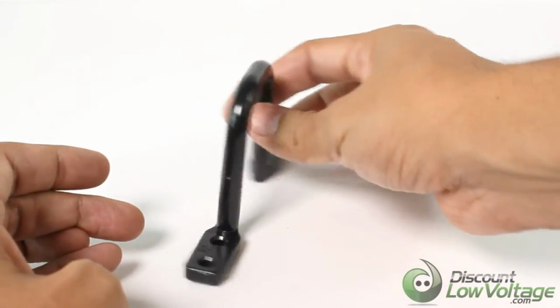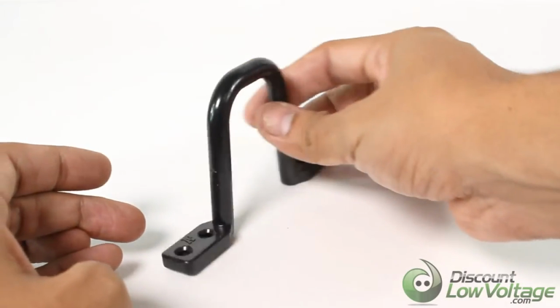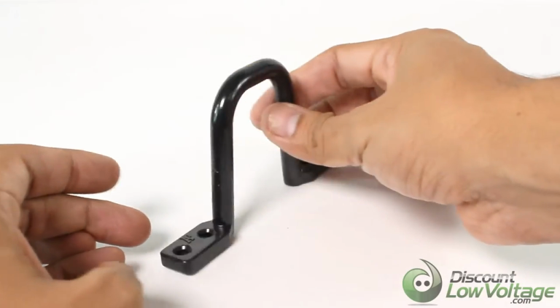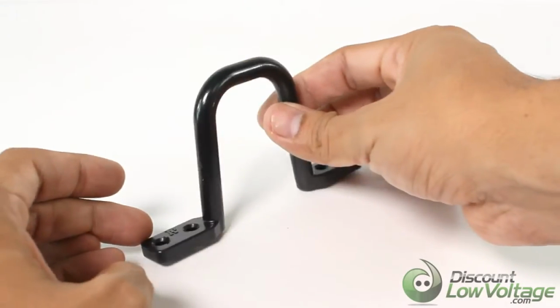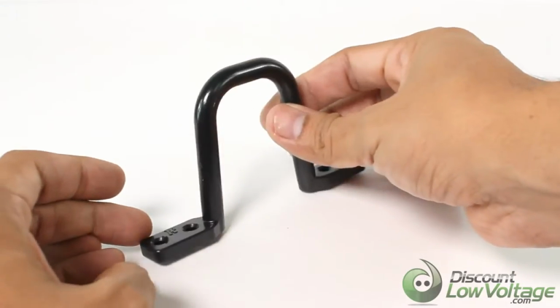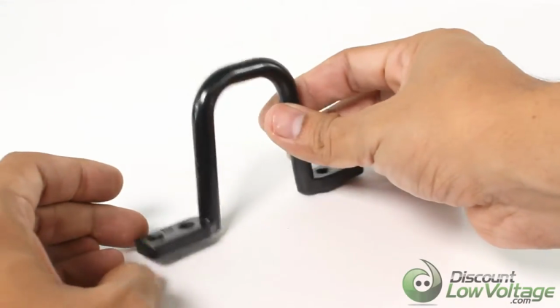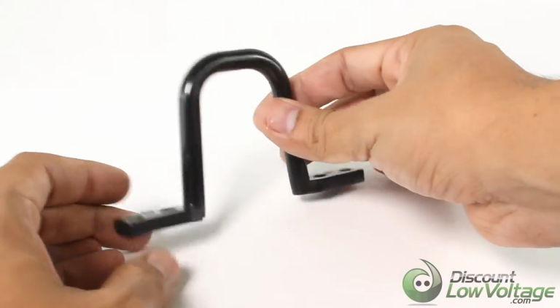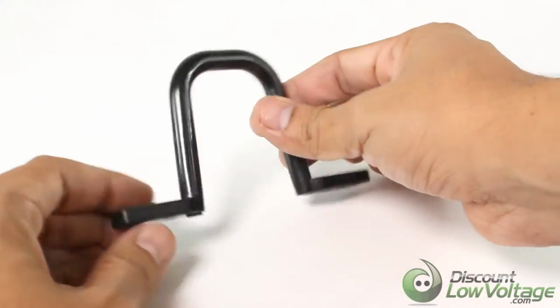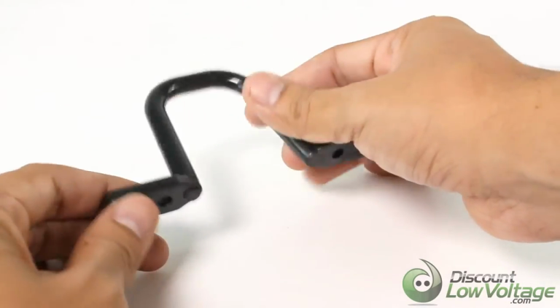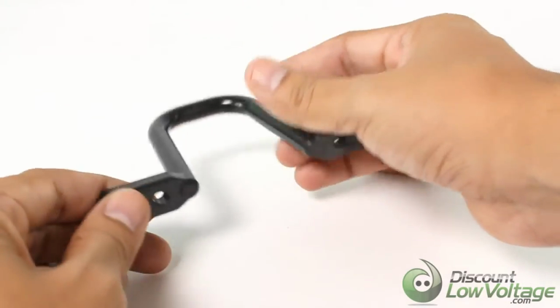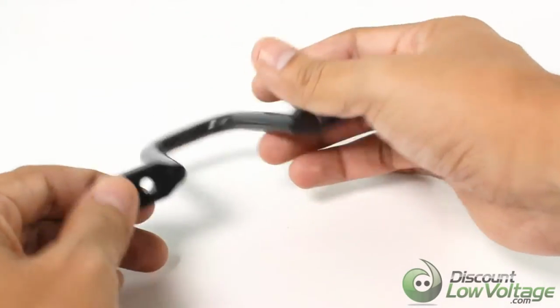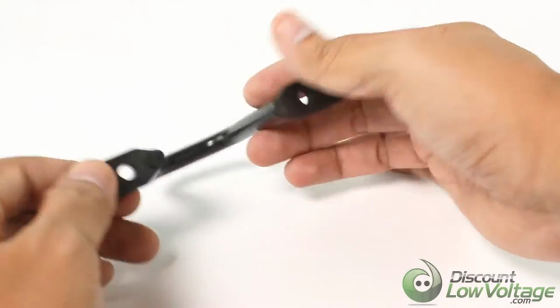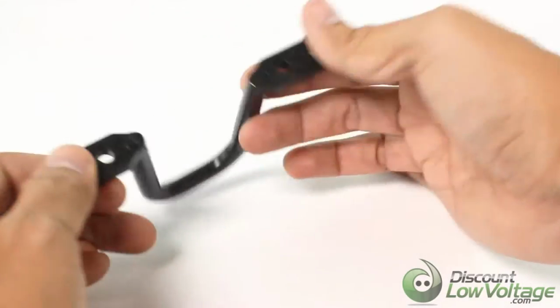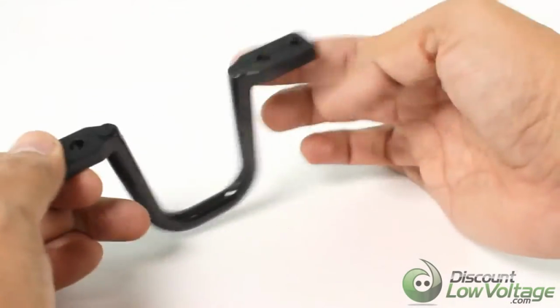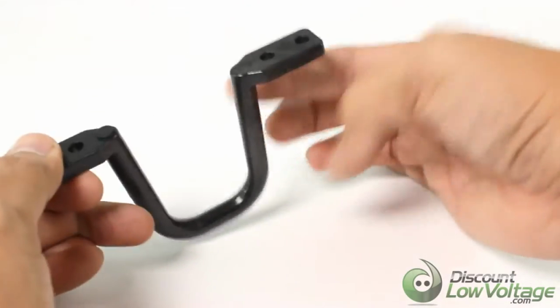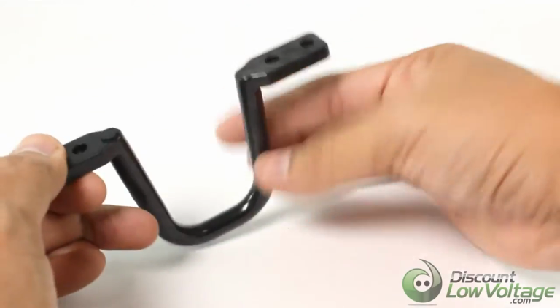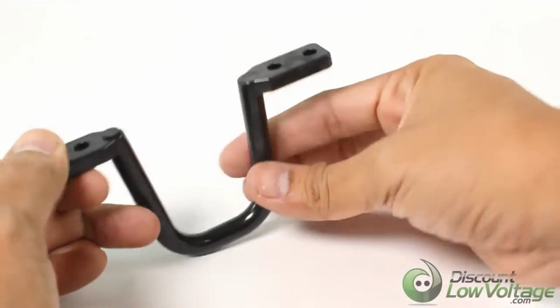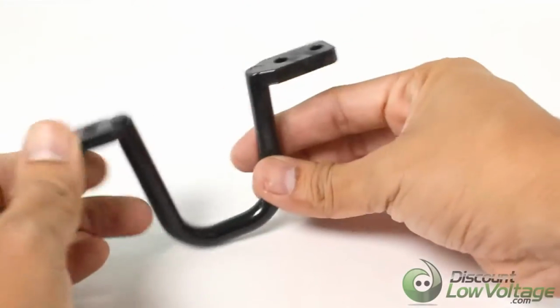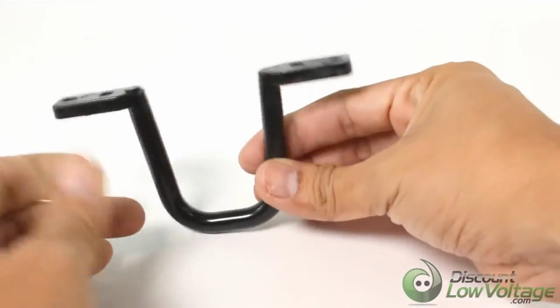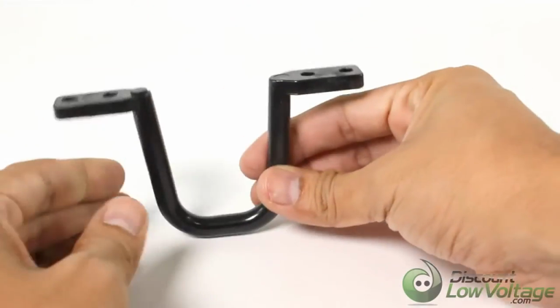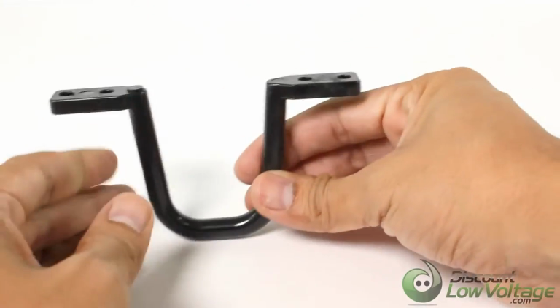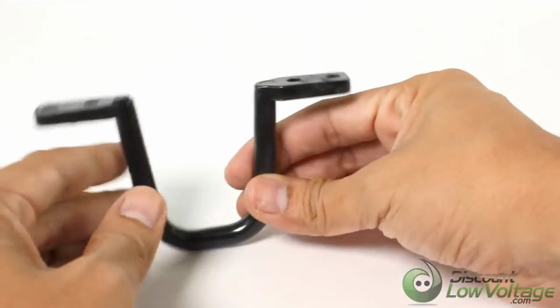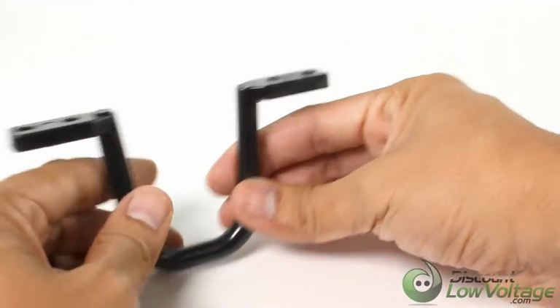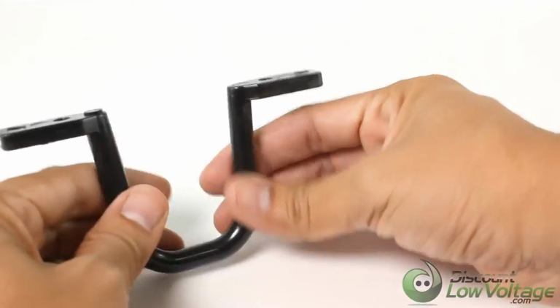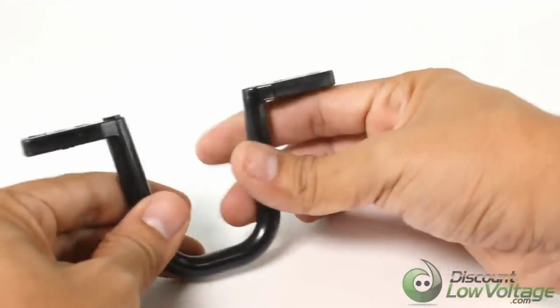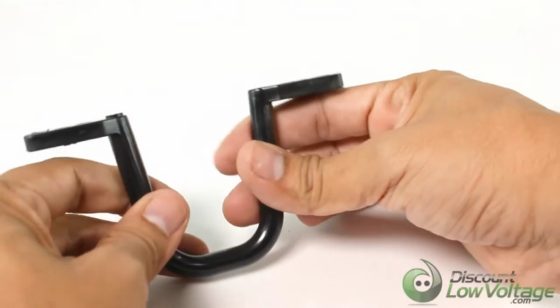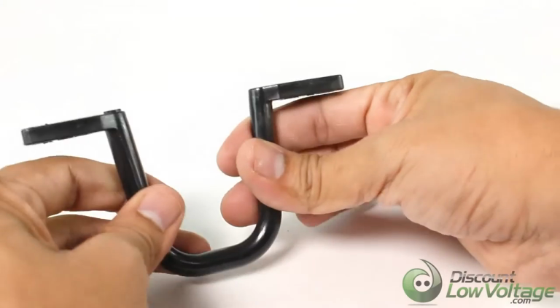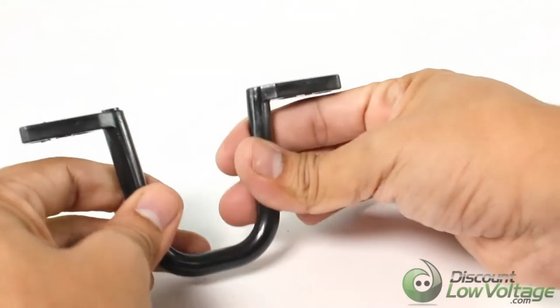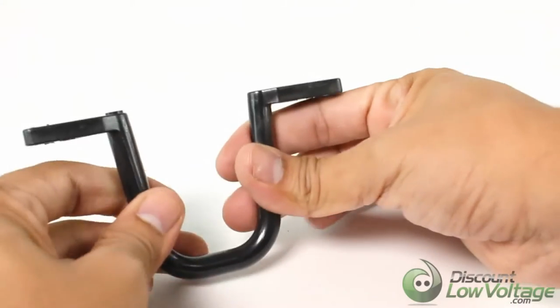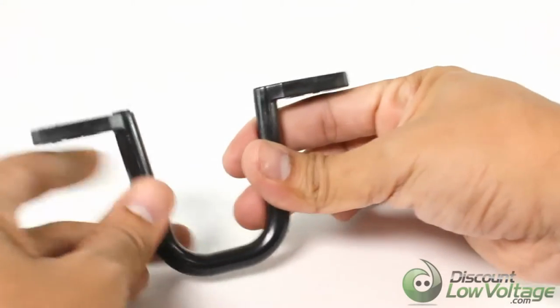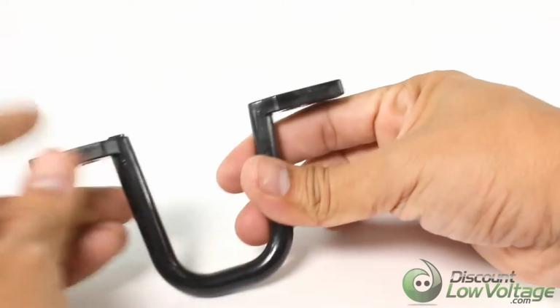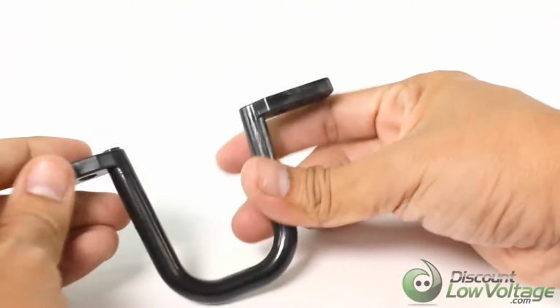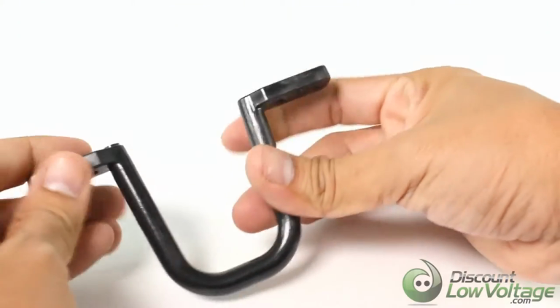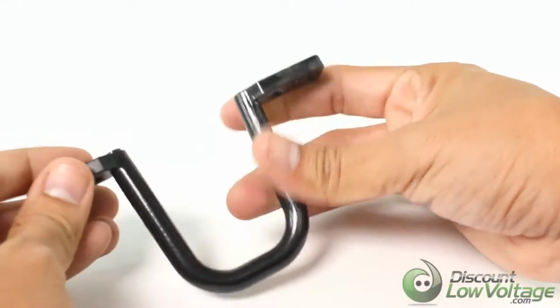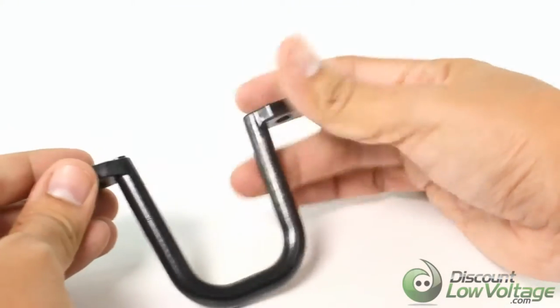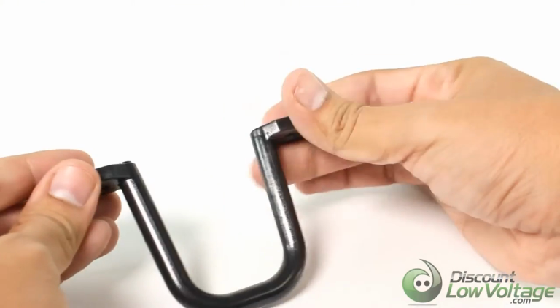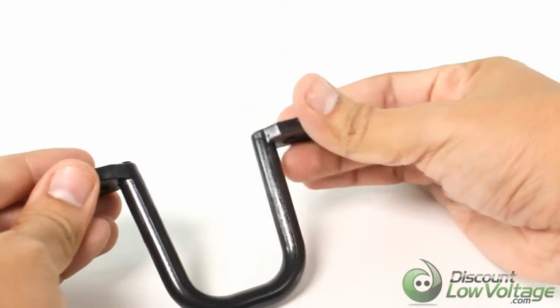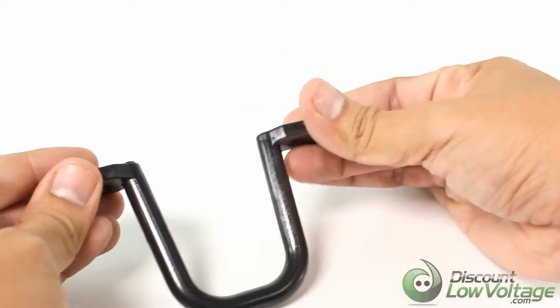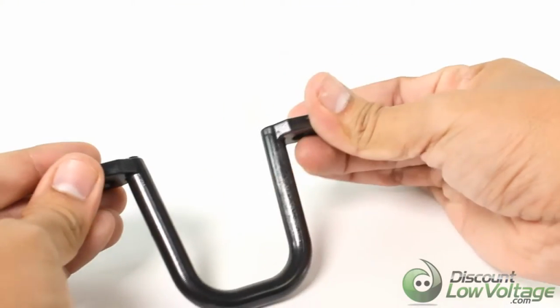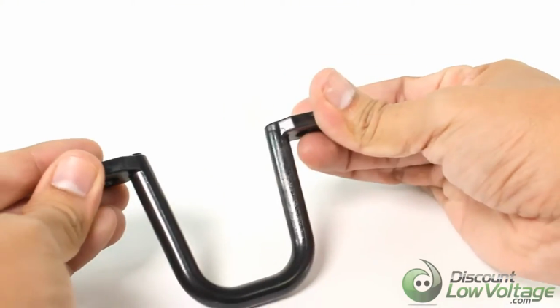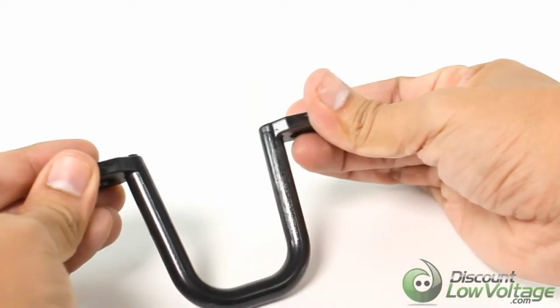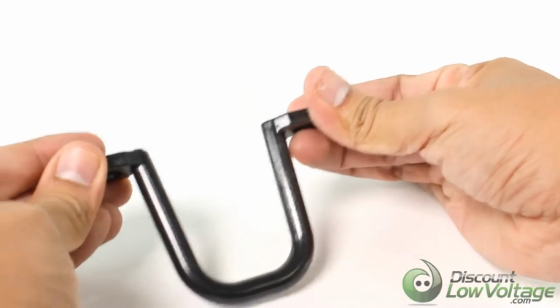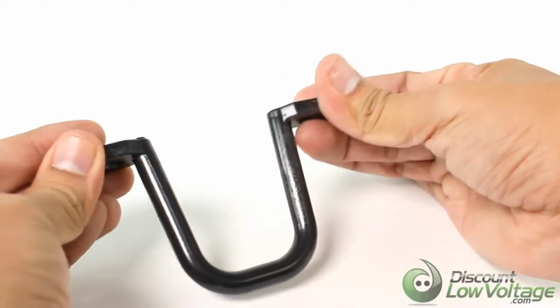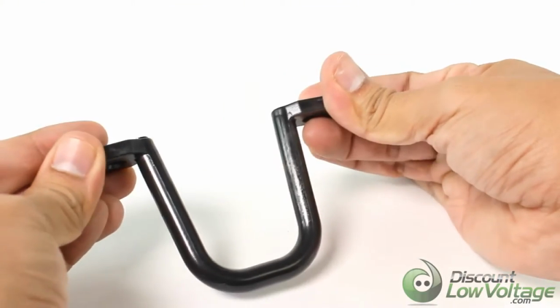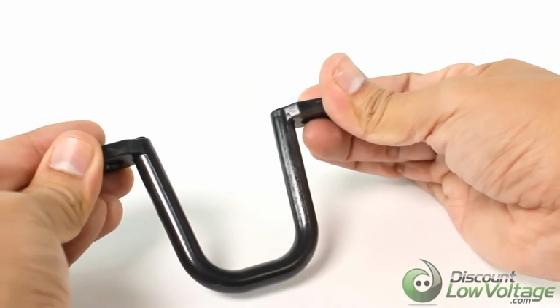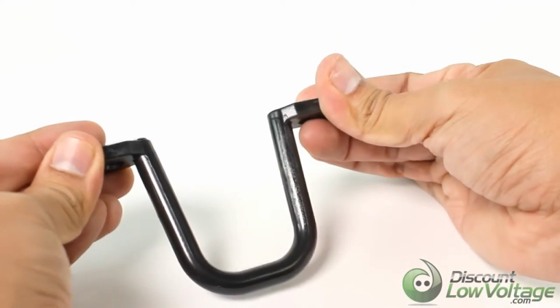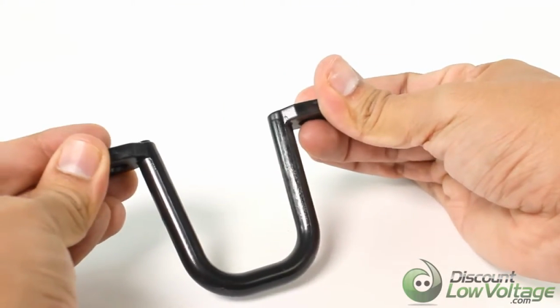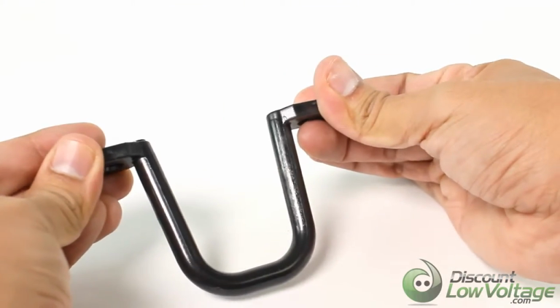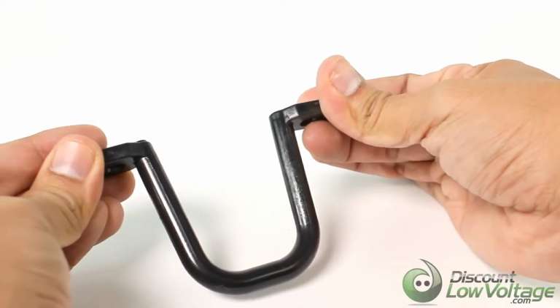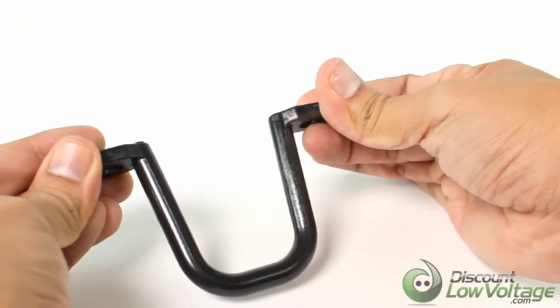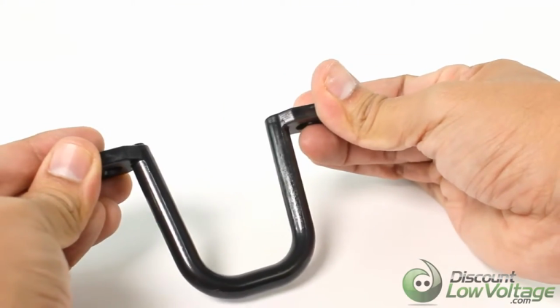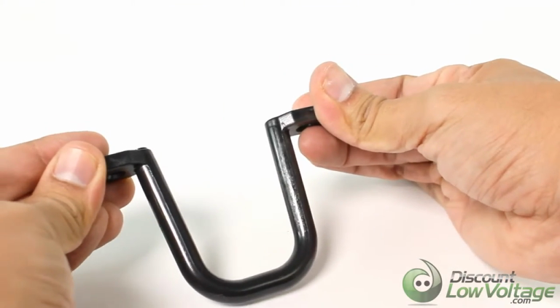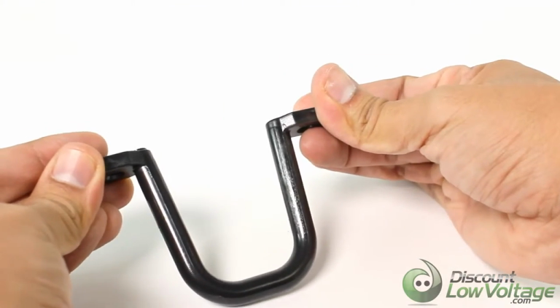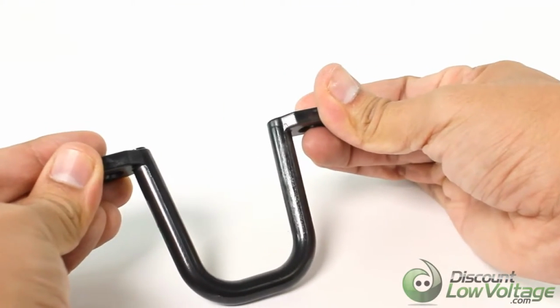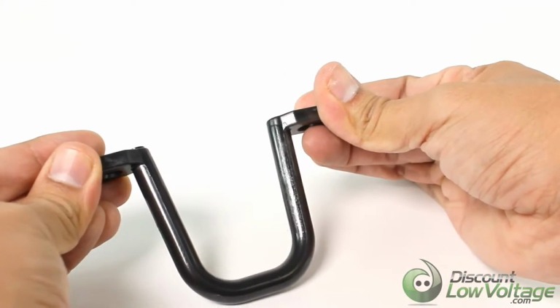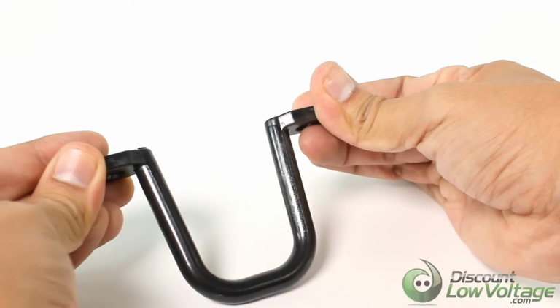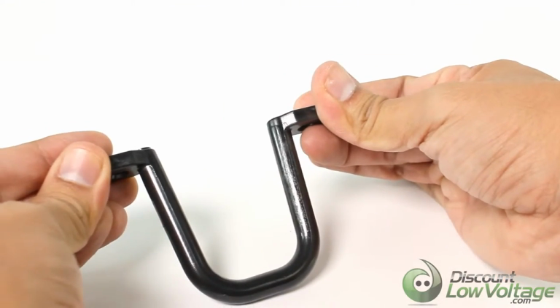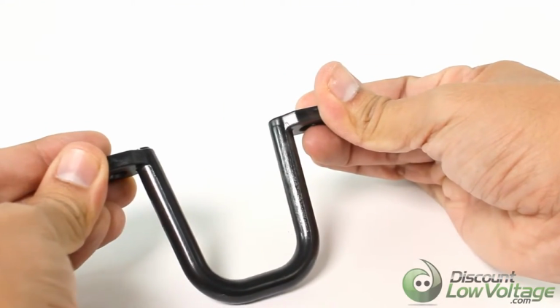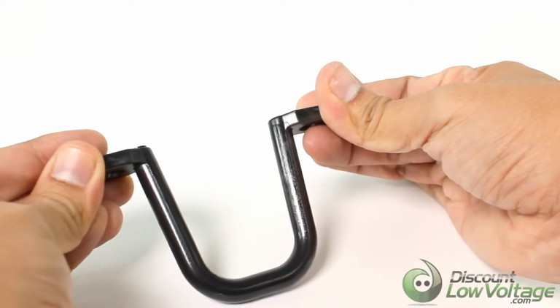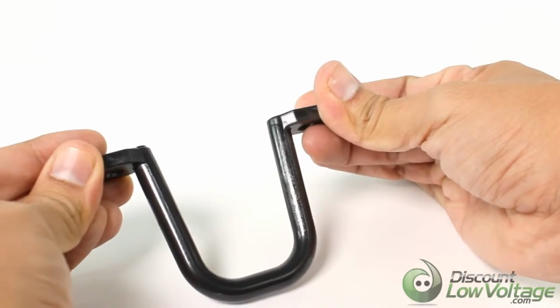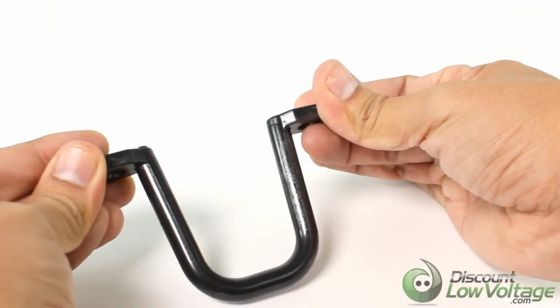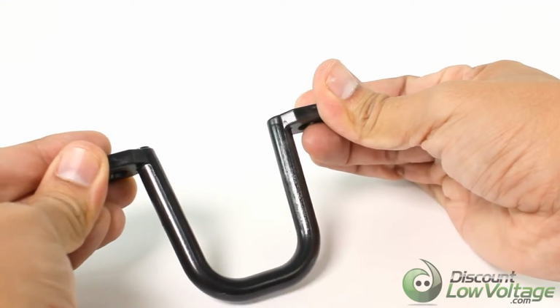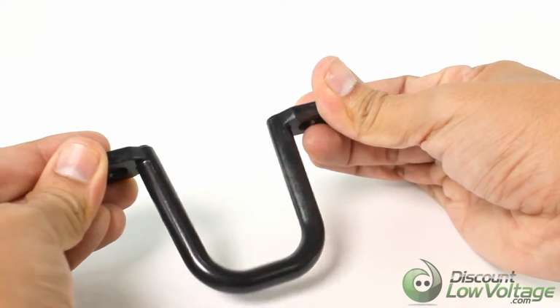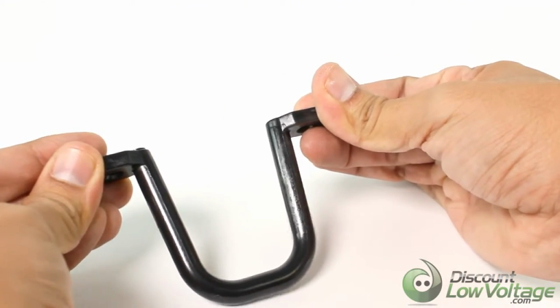Black in color, available in 2-inch, 3.5-inch, and 5-inch for any size cable job.